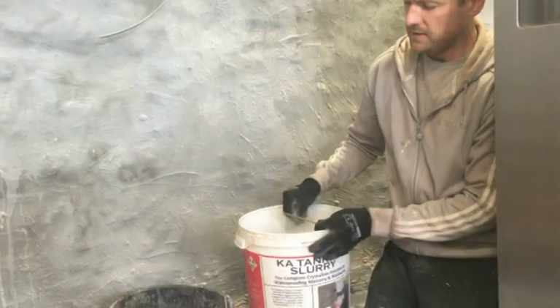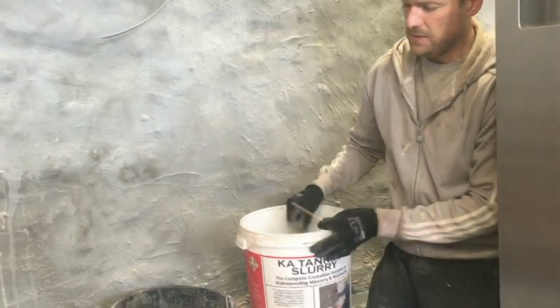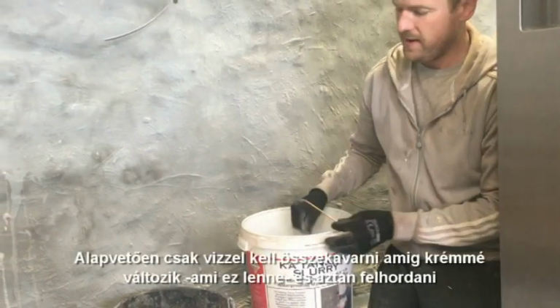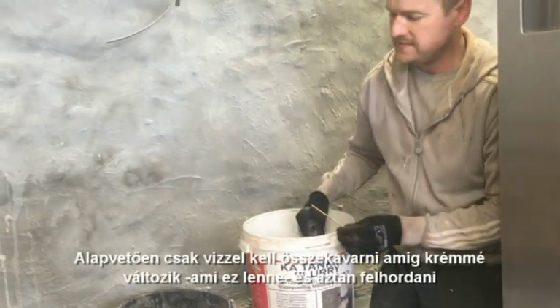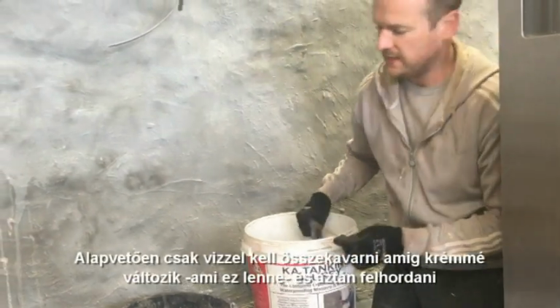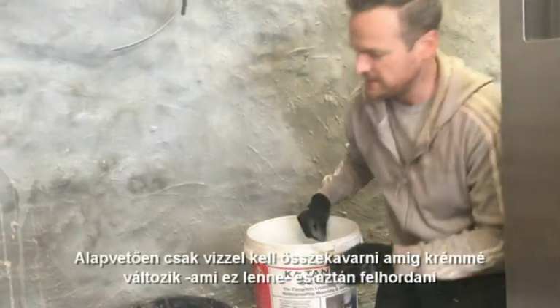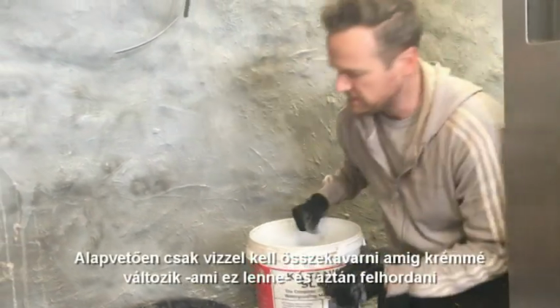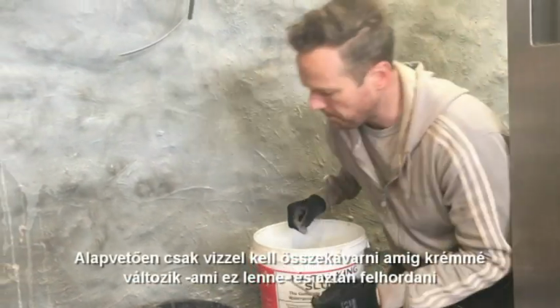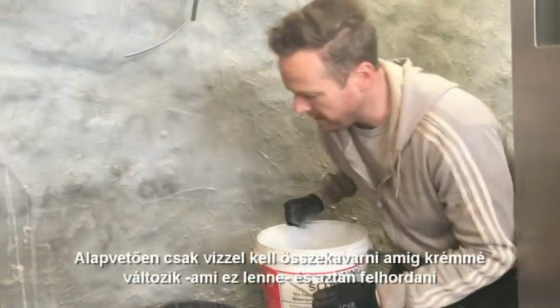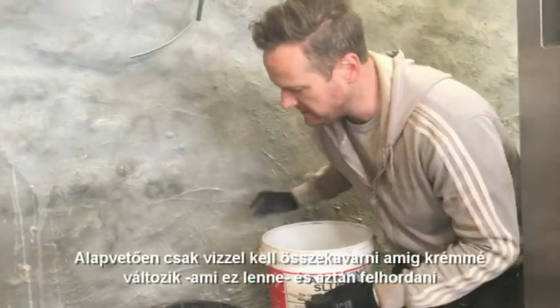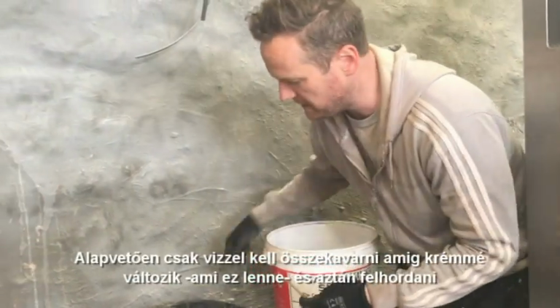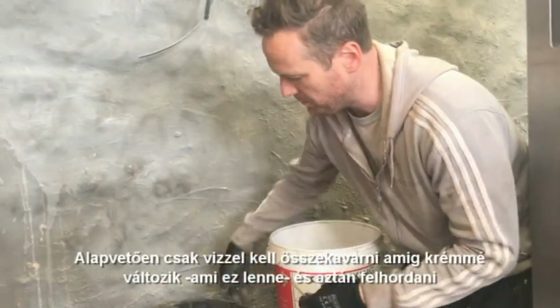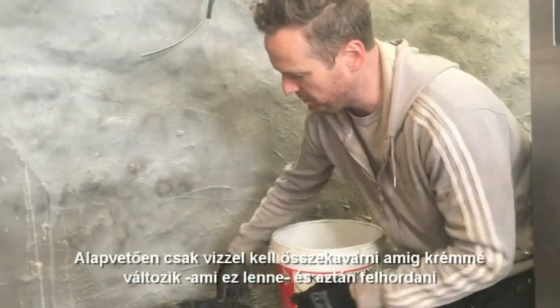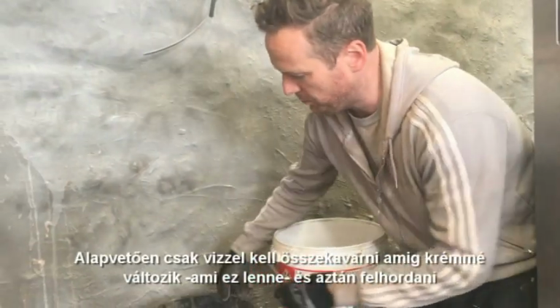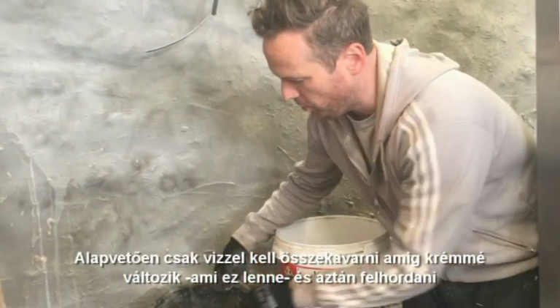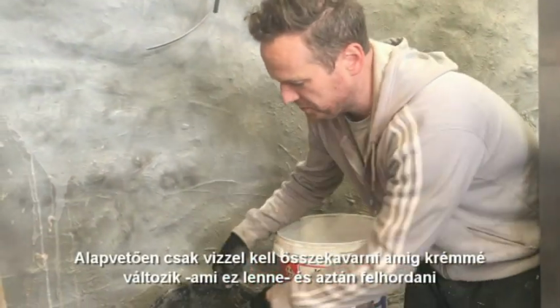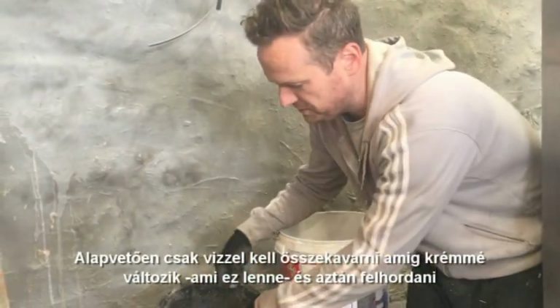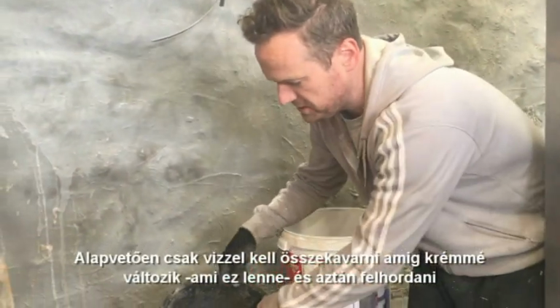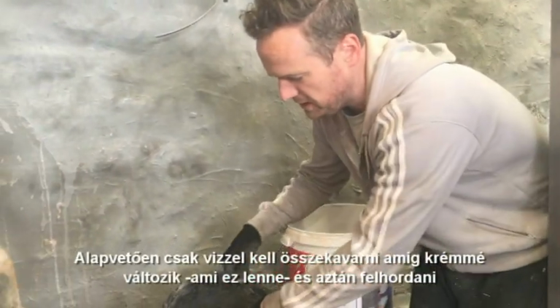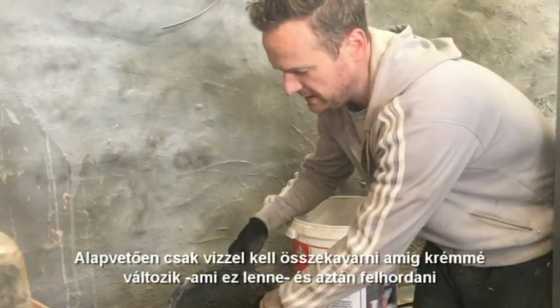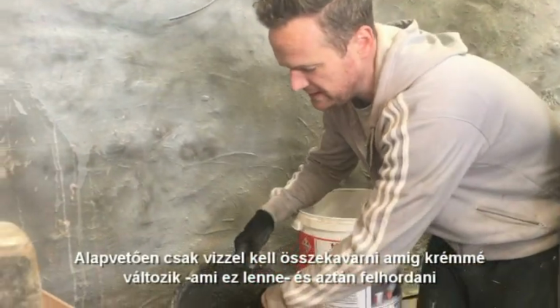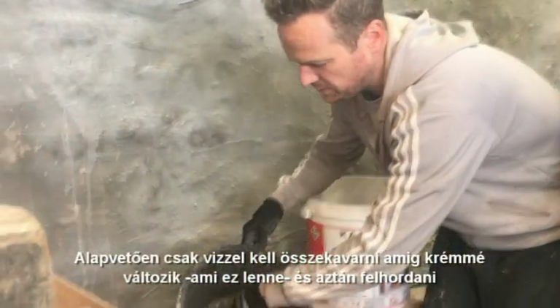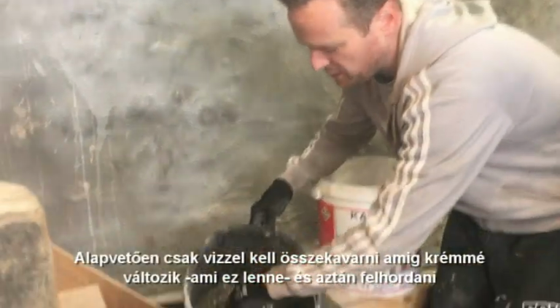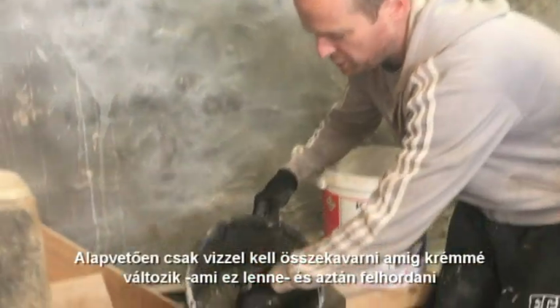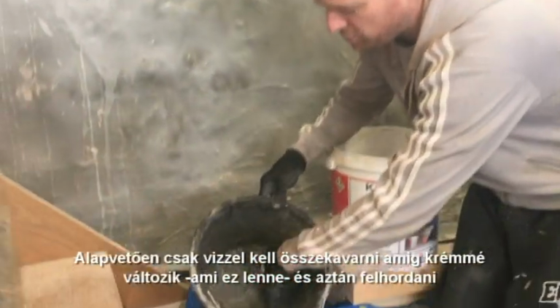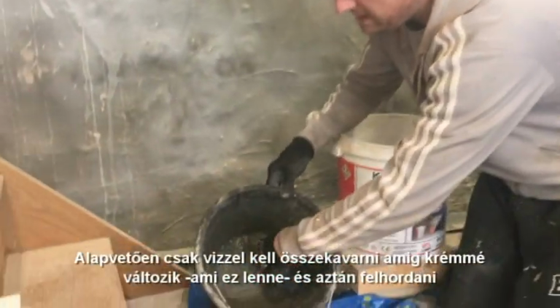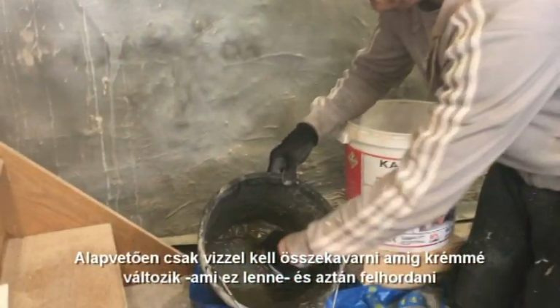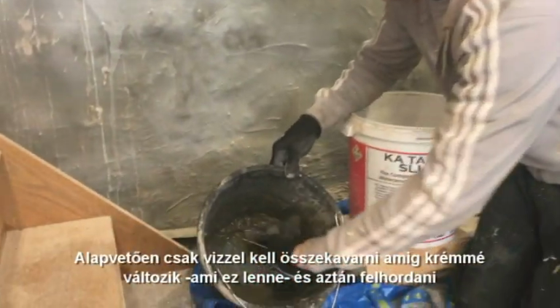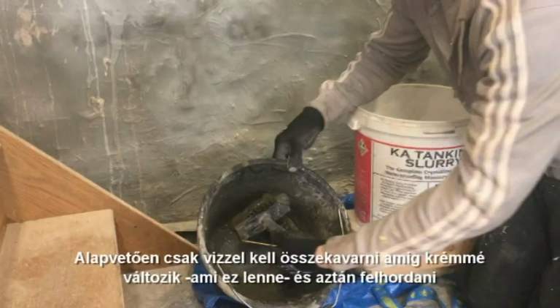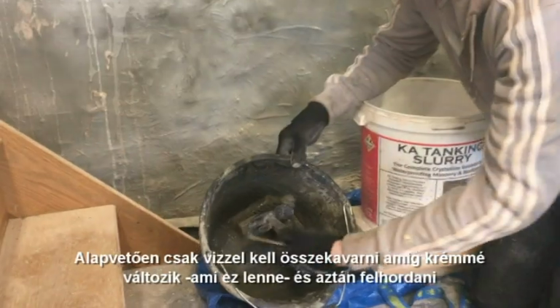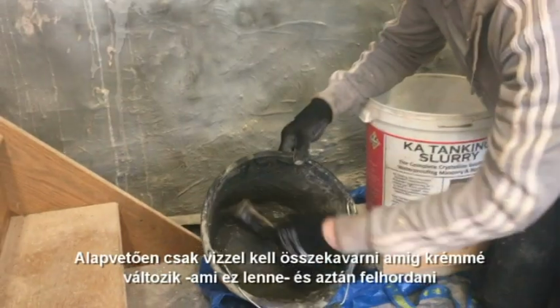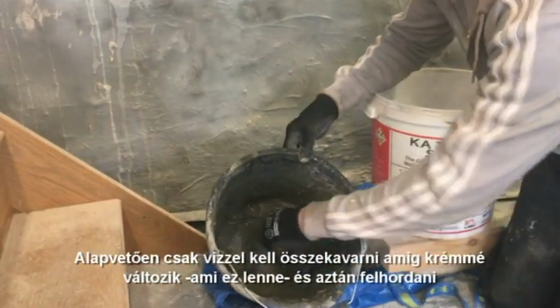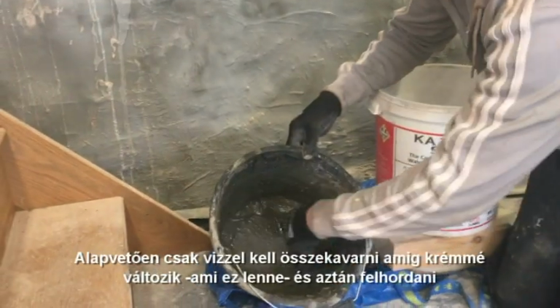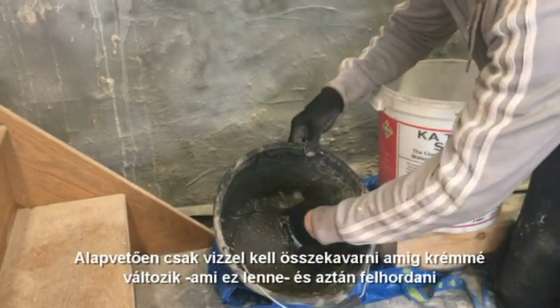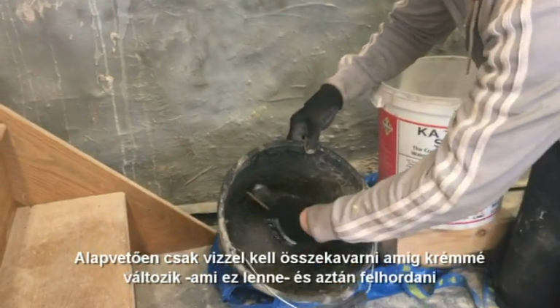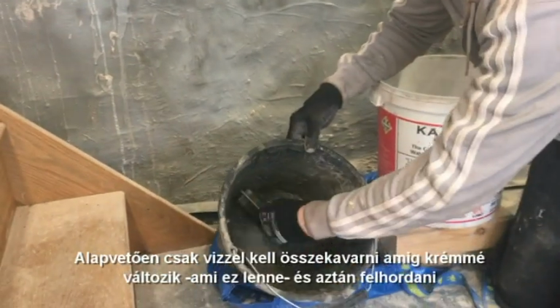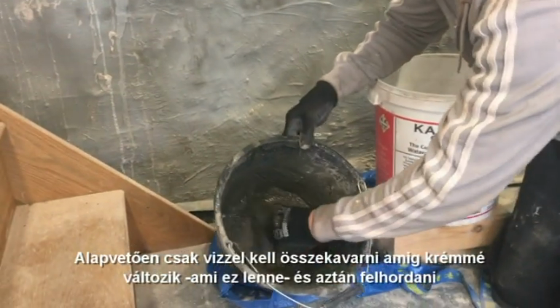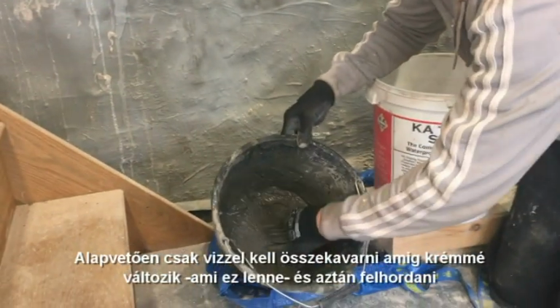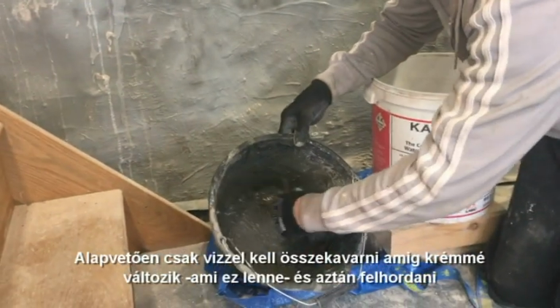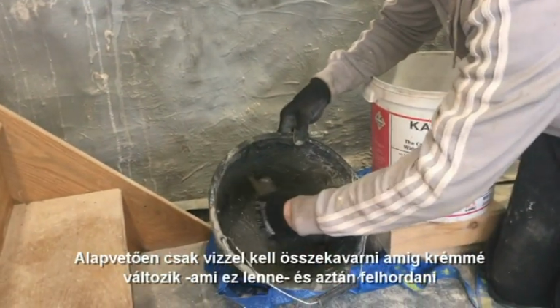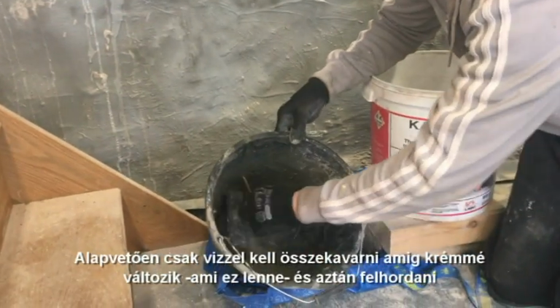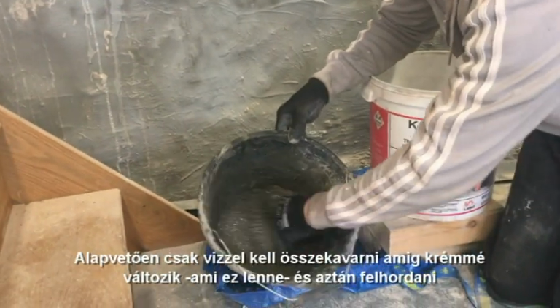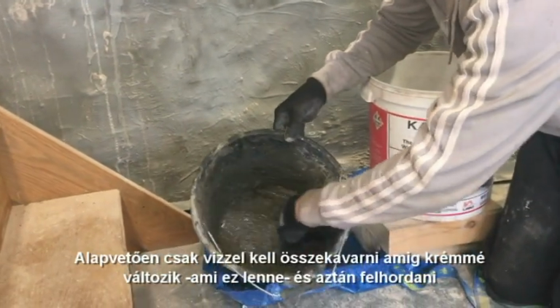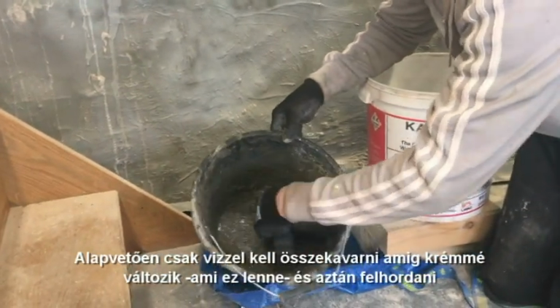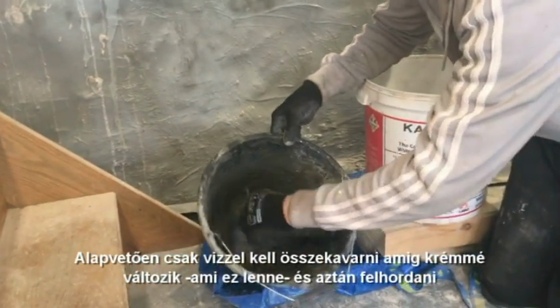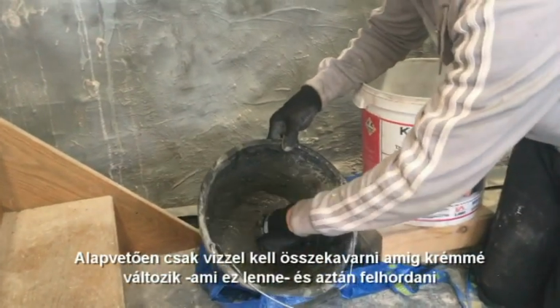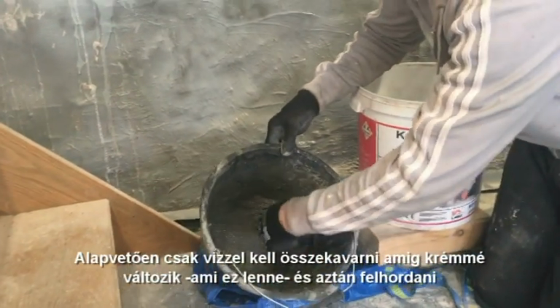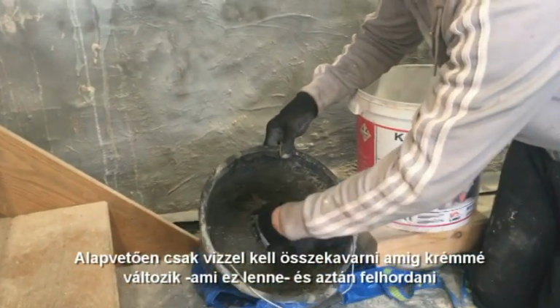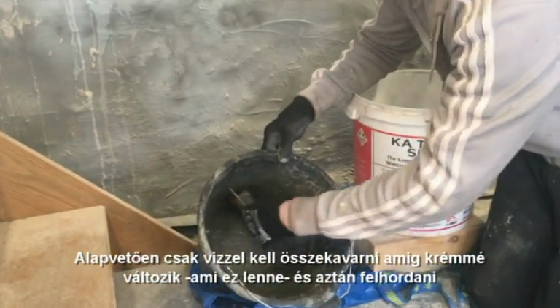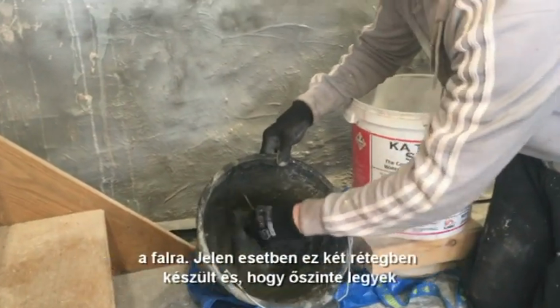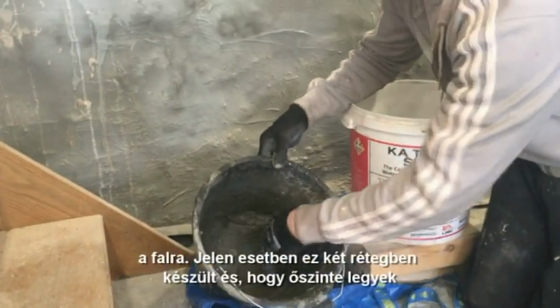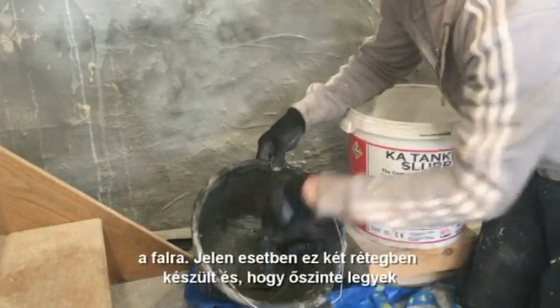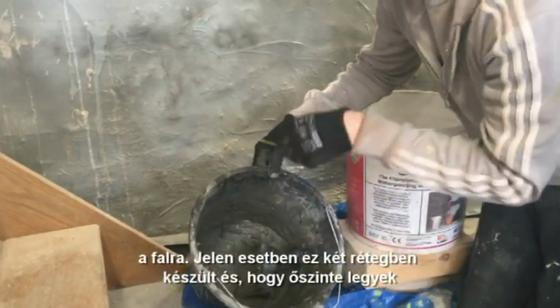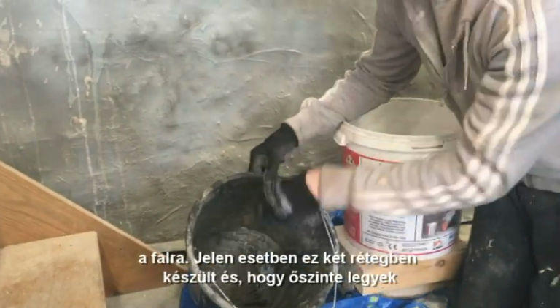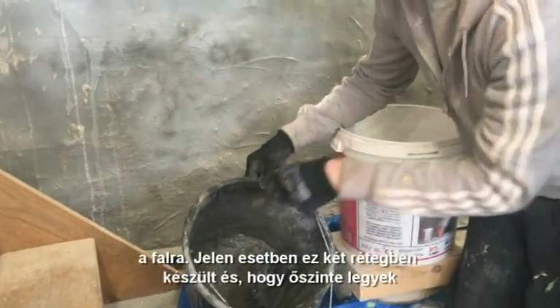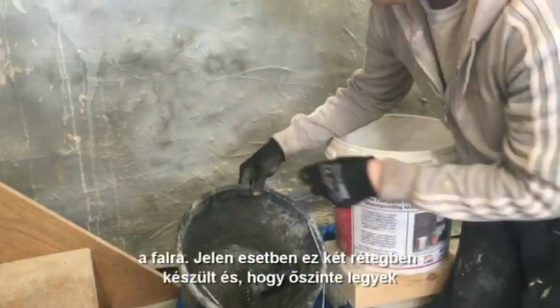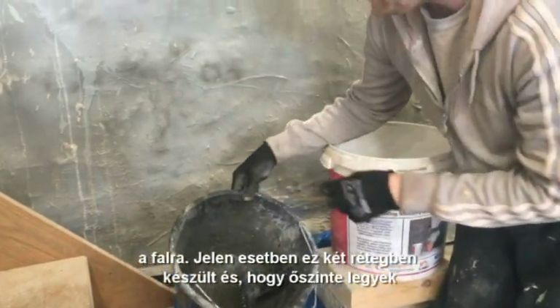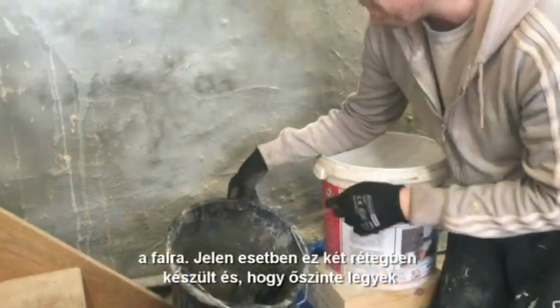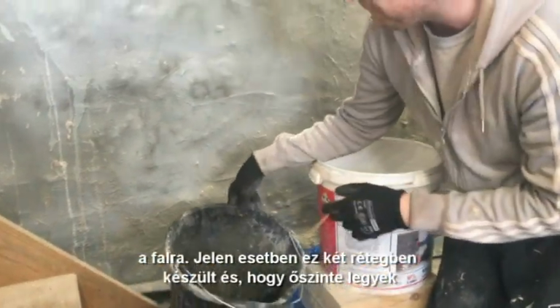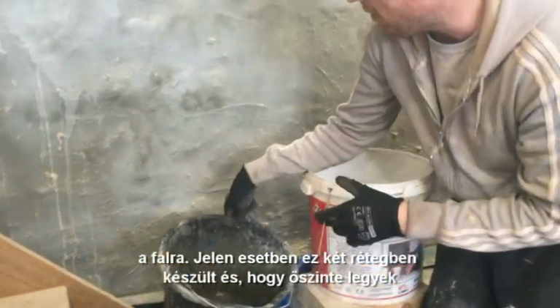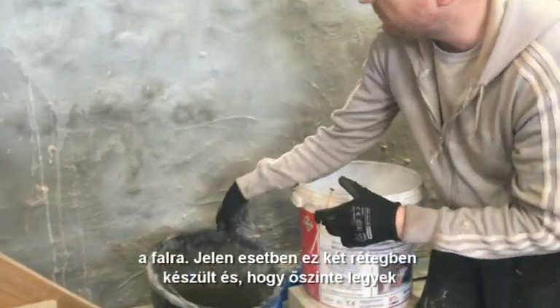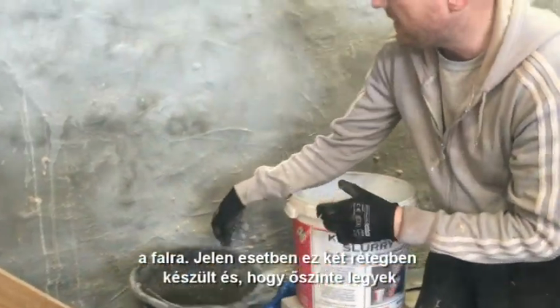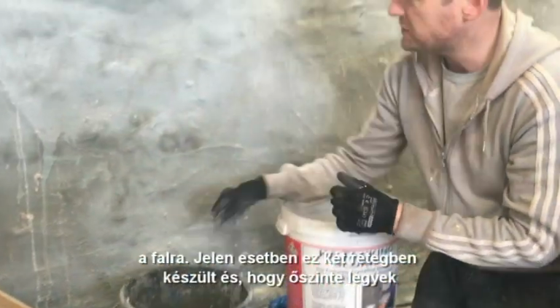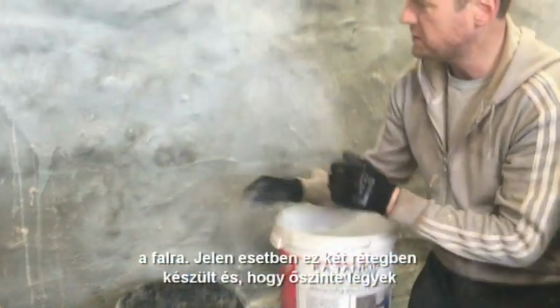You basically just mix it up with water and turn it into a cream, which is this stuff here, and then you apply it to the wall. That's what I've got left over actually.